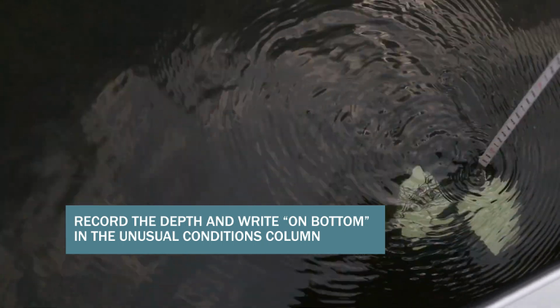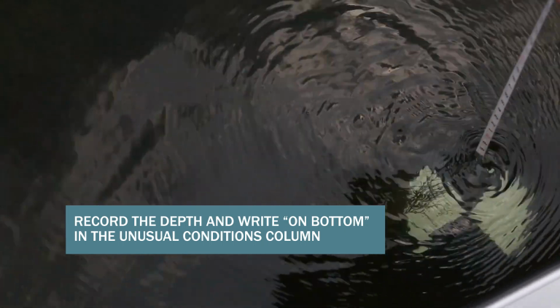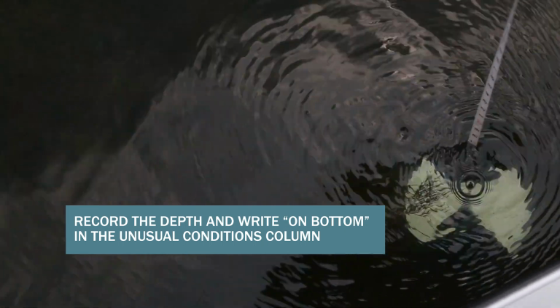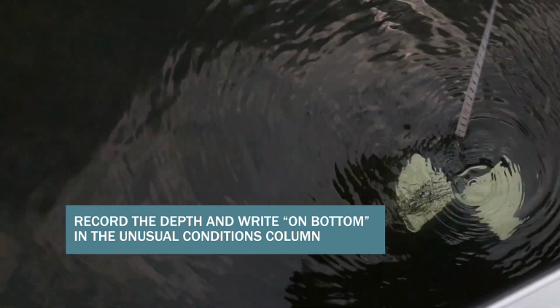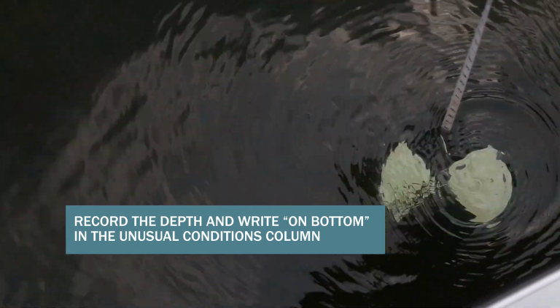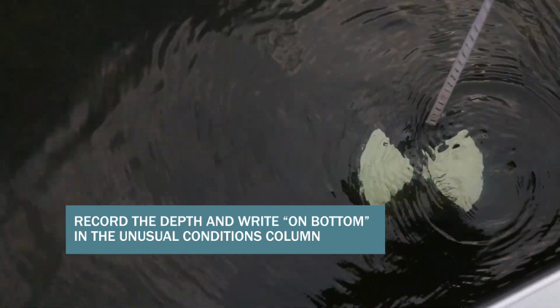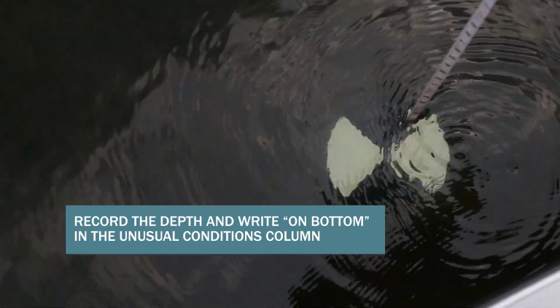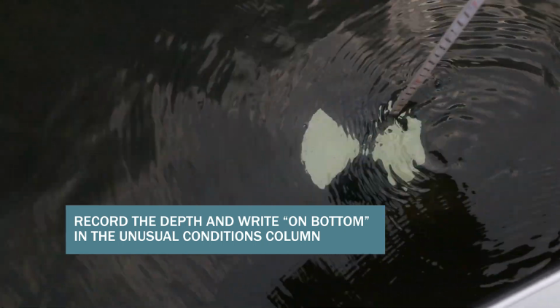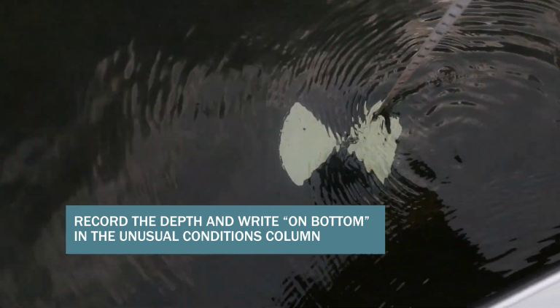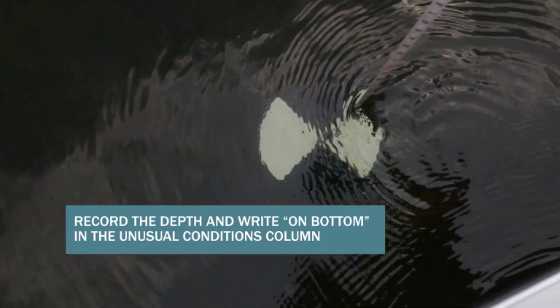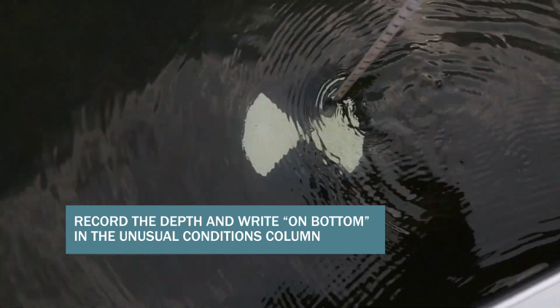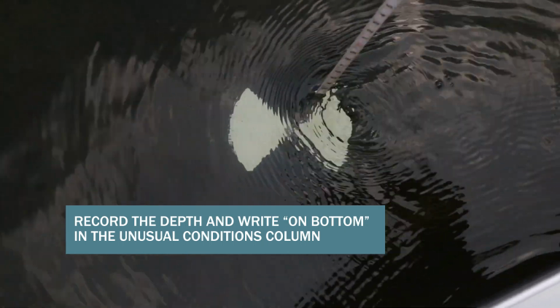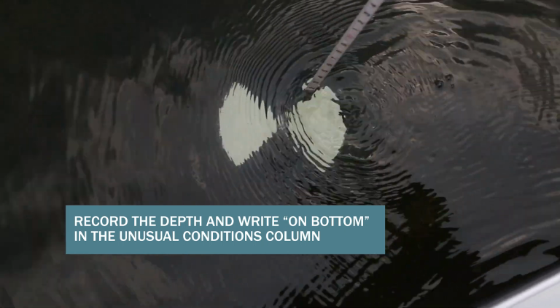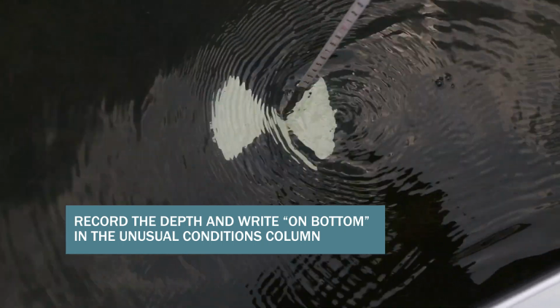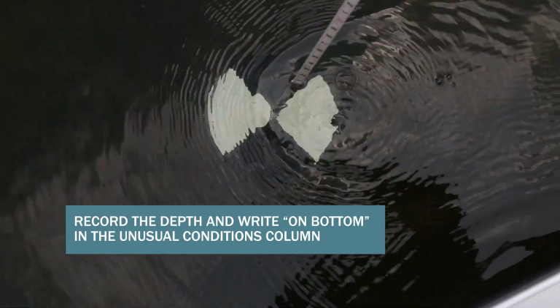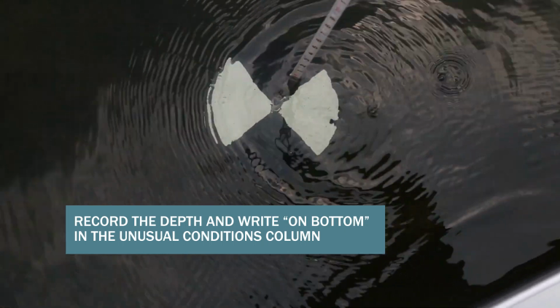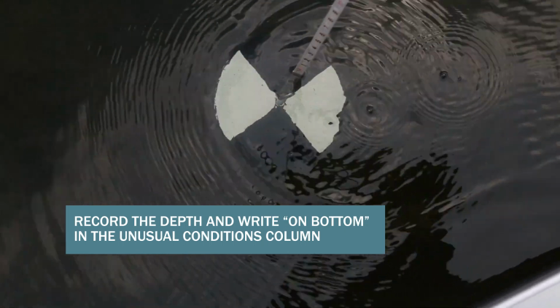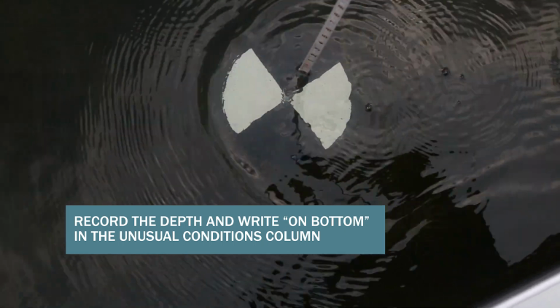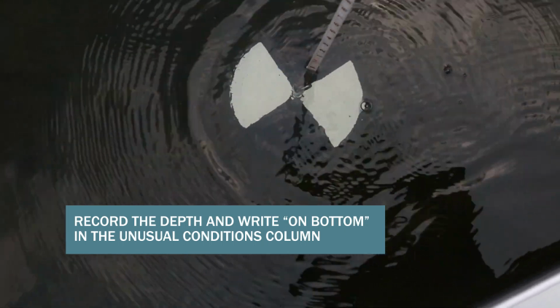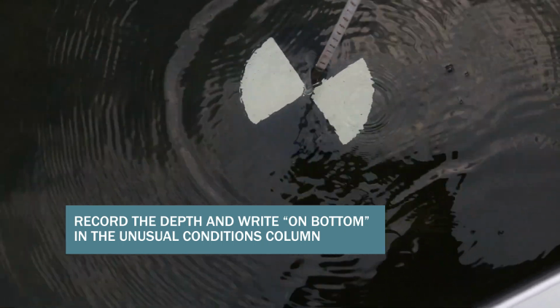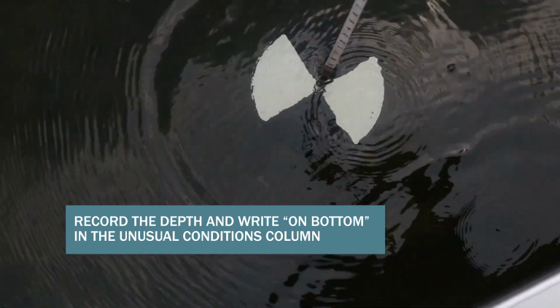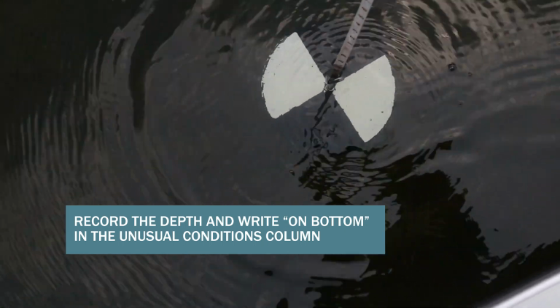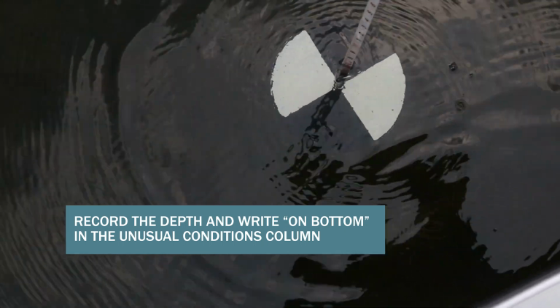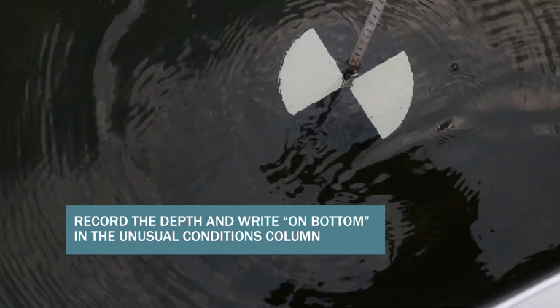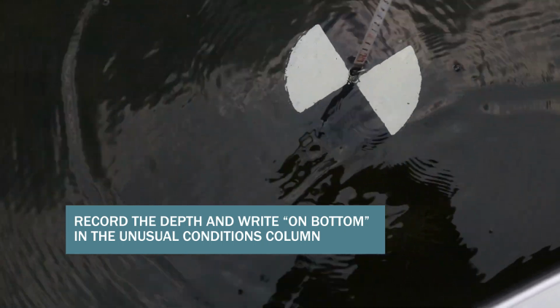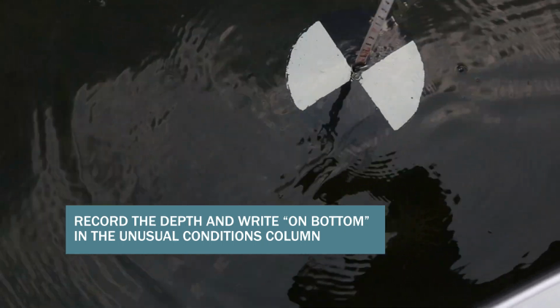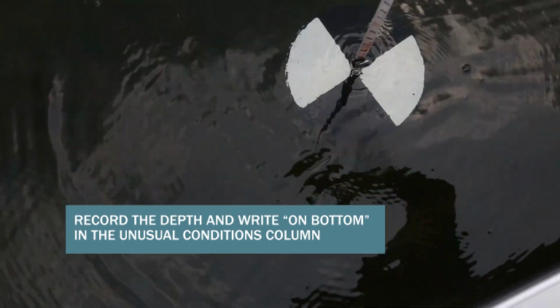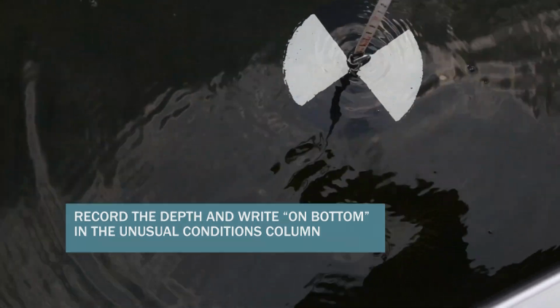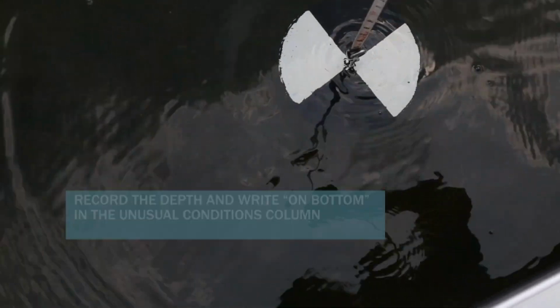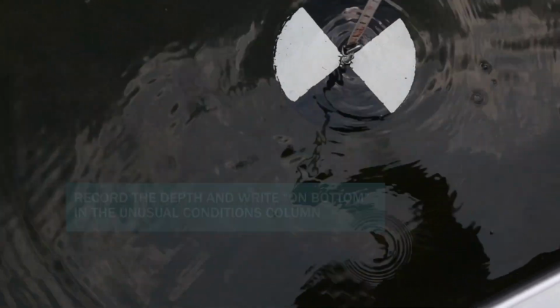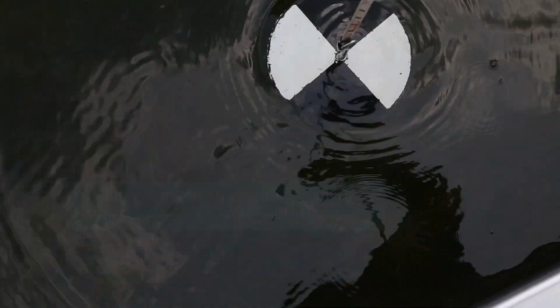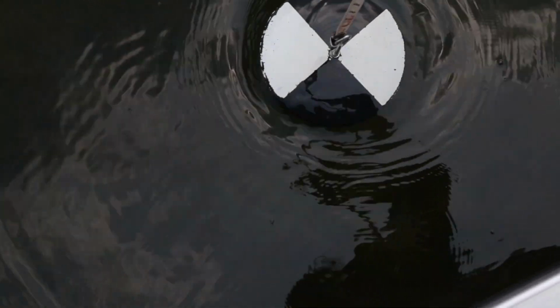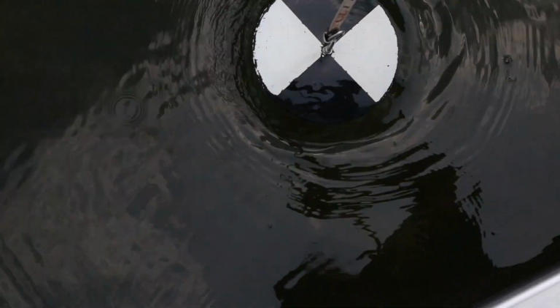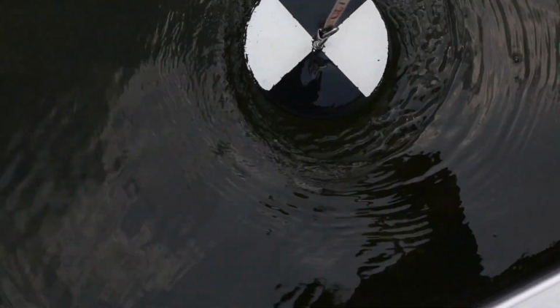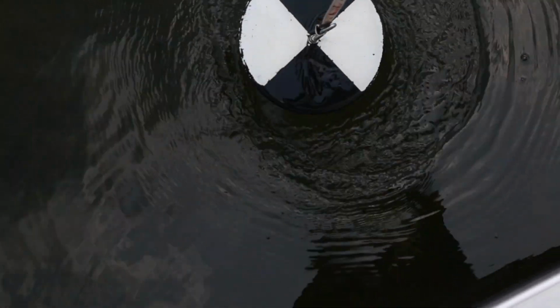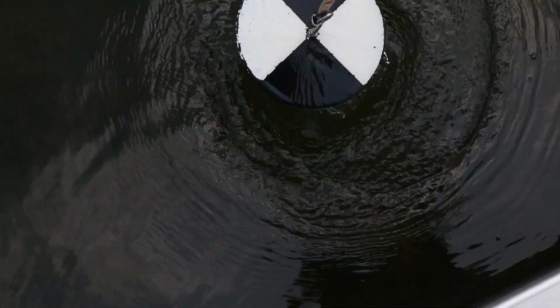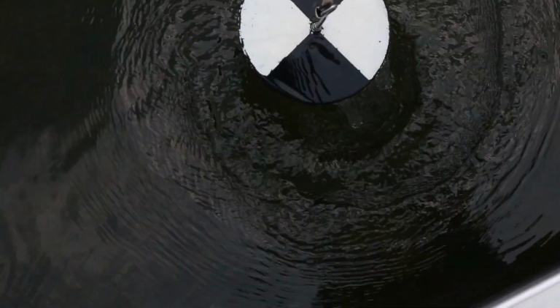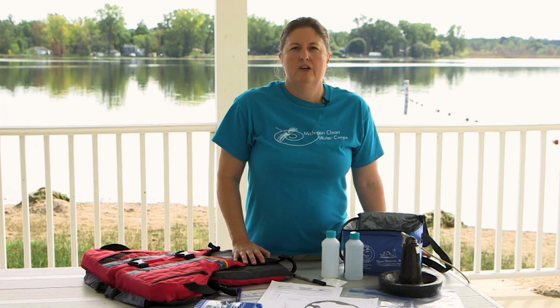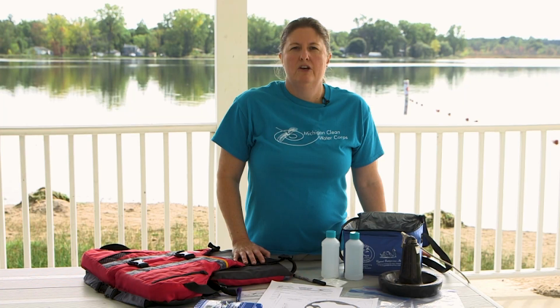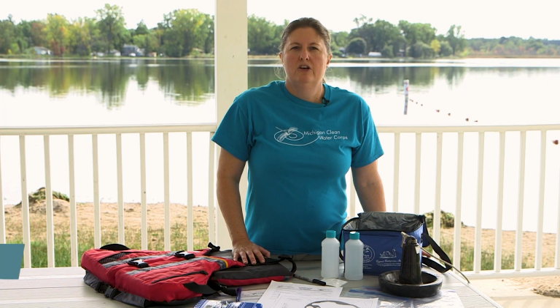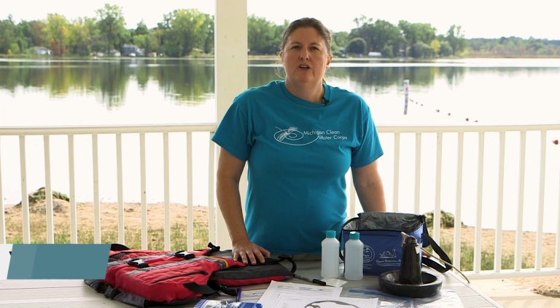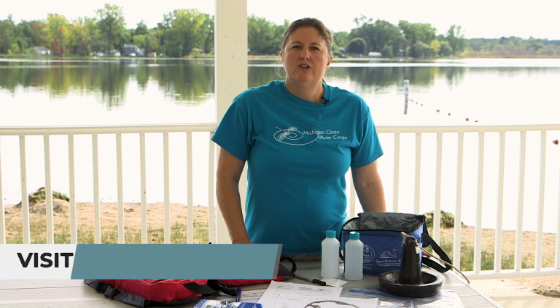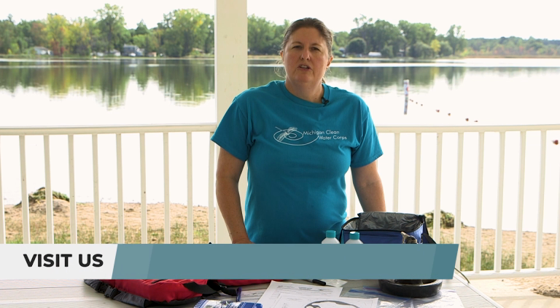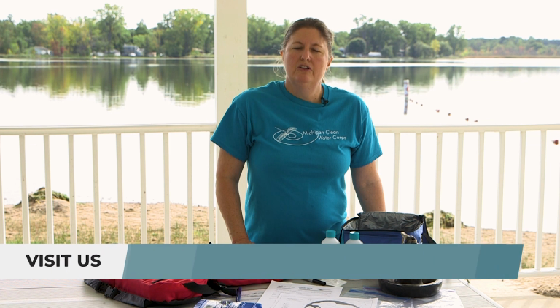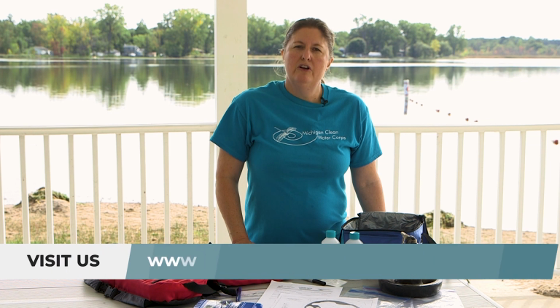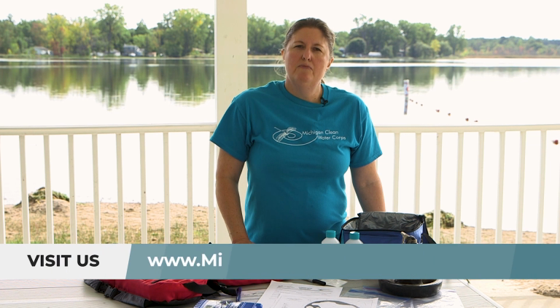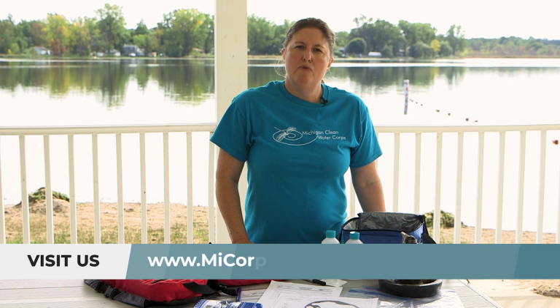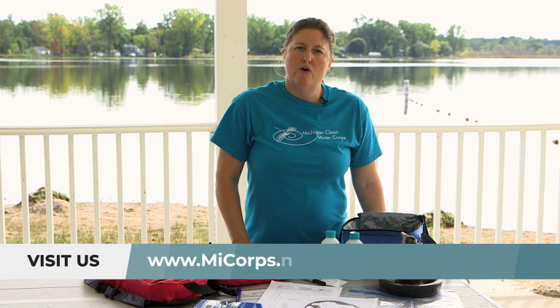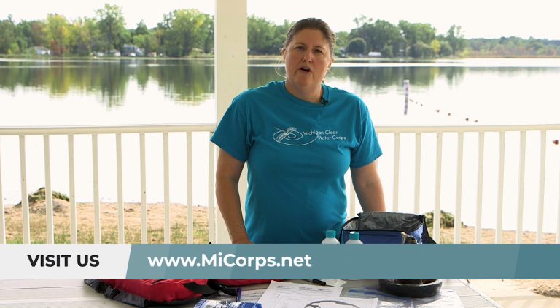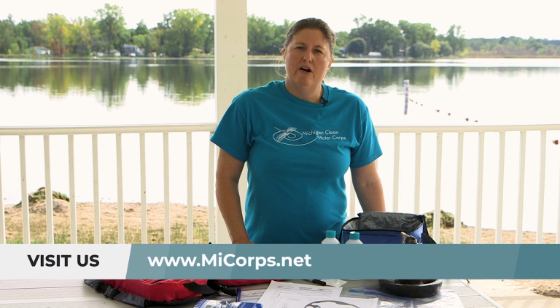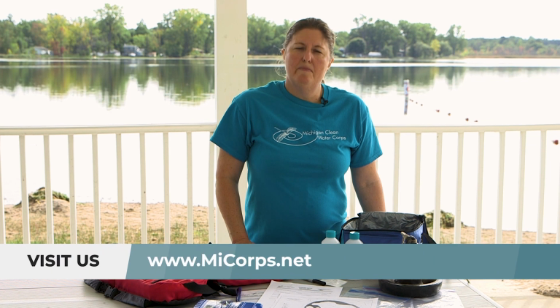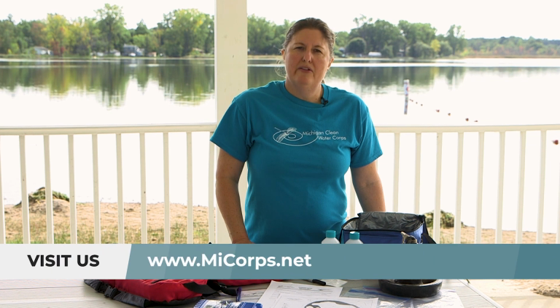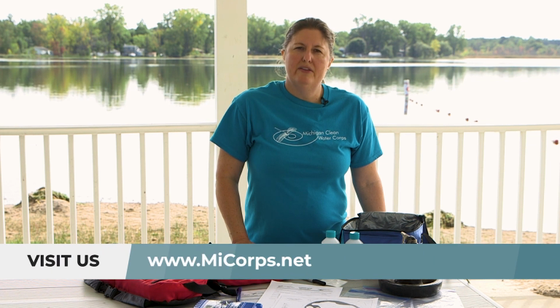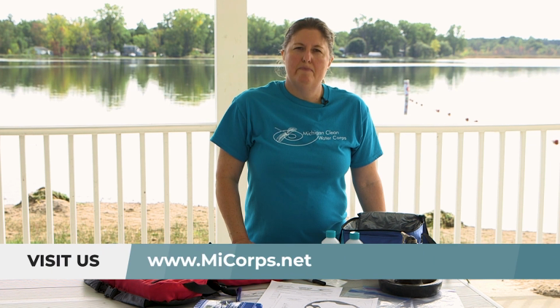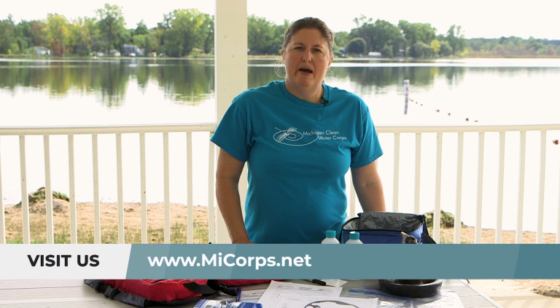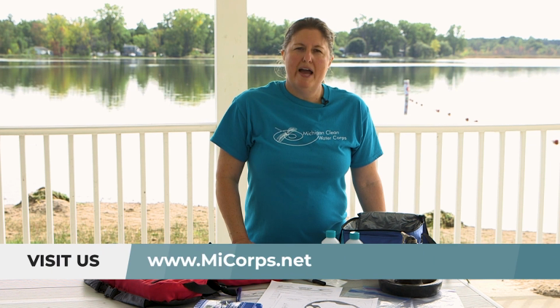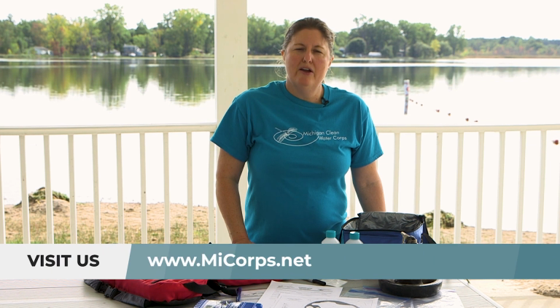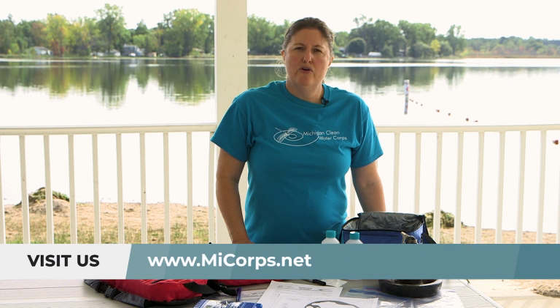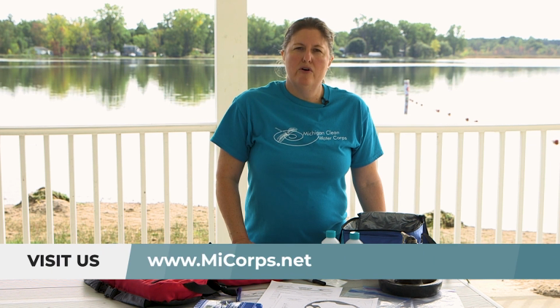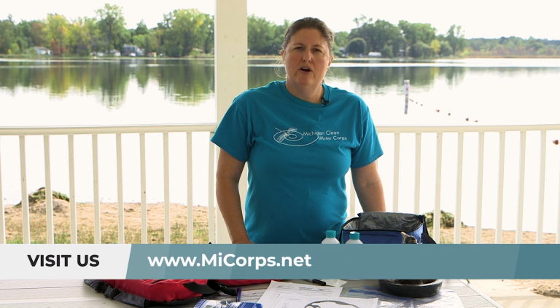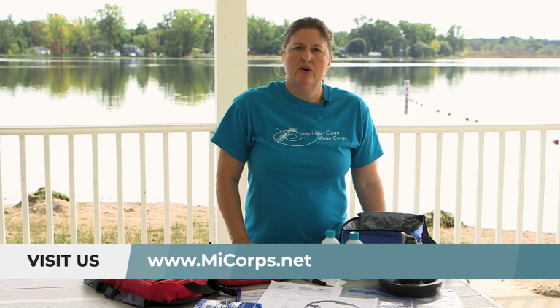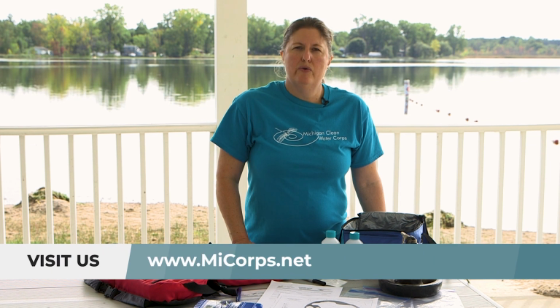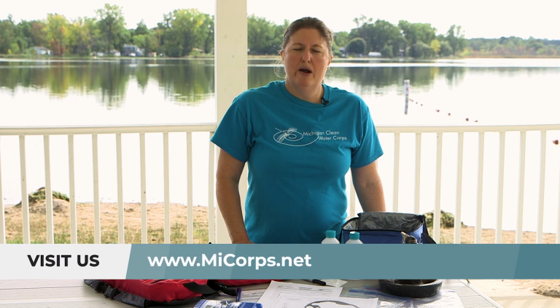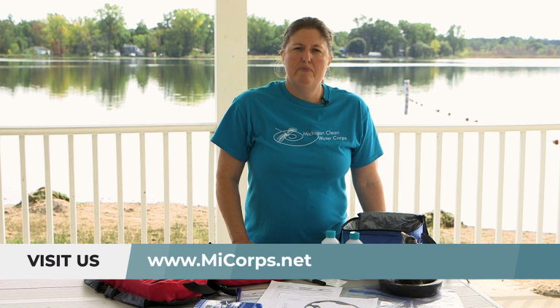And there you have it — you have measured Secchi disk depth.